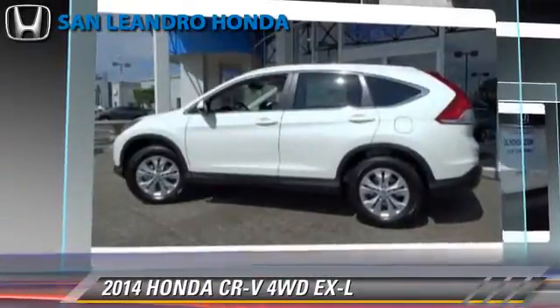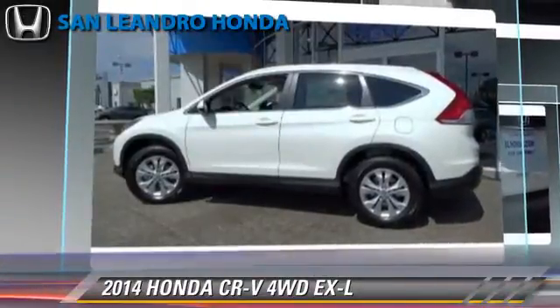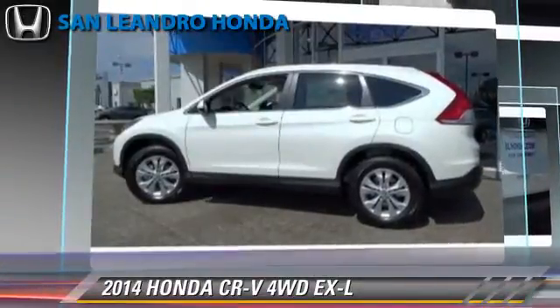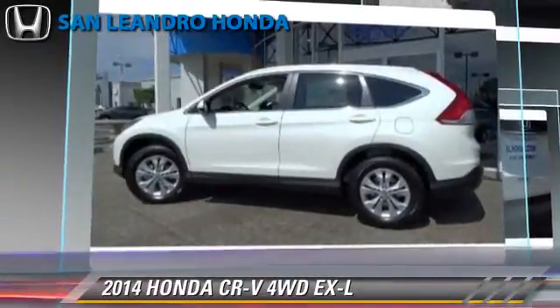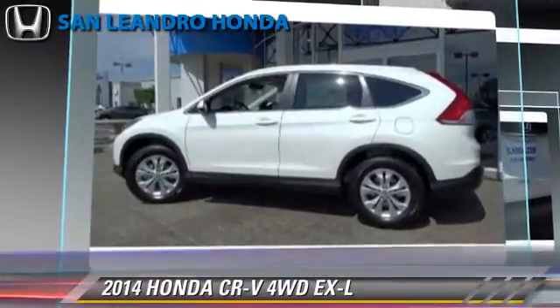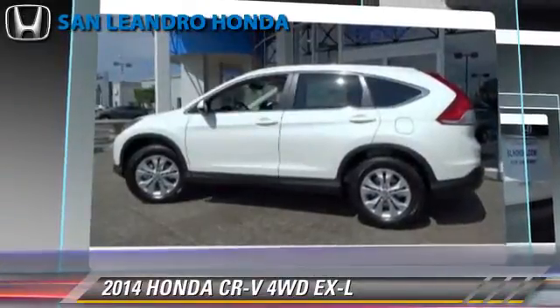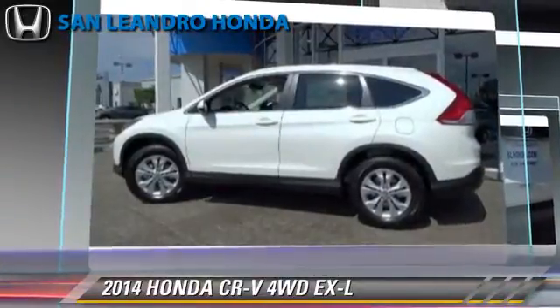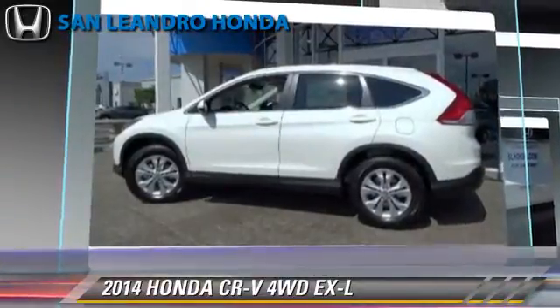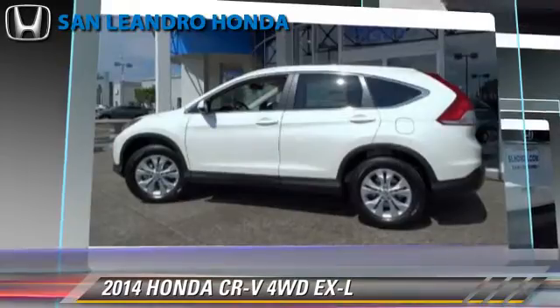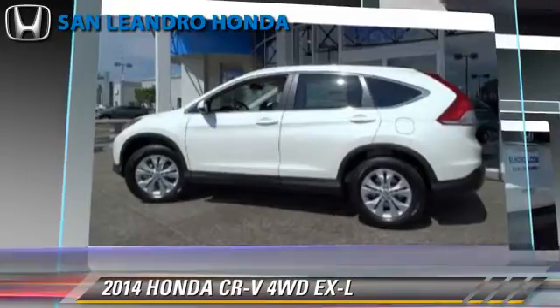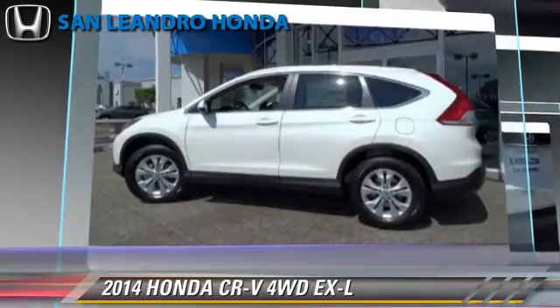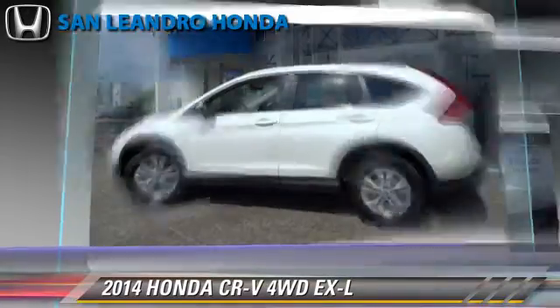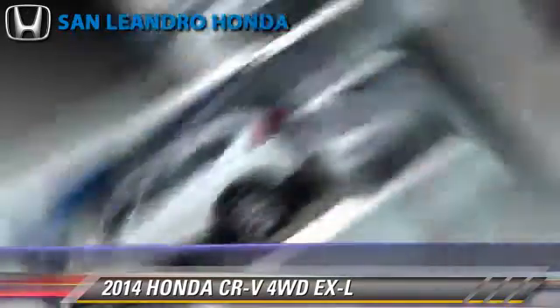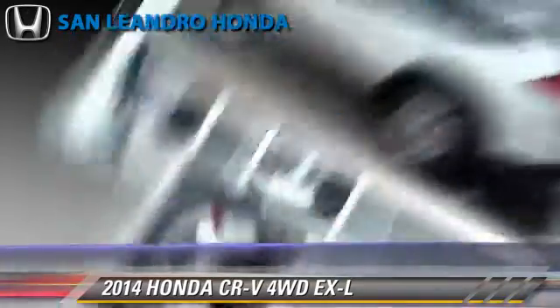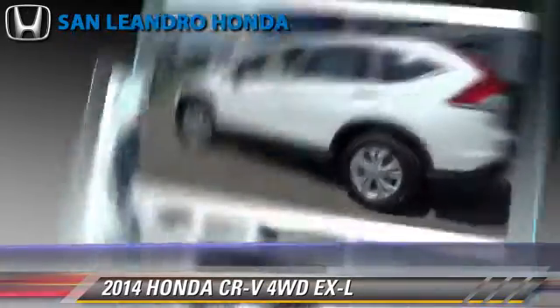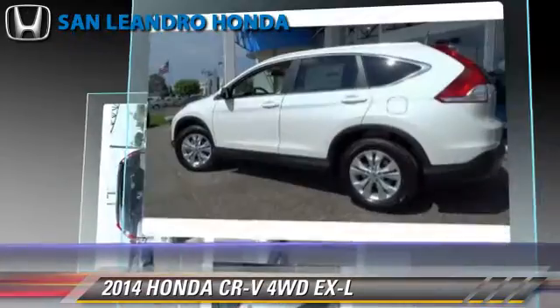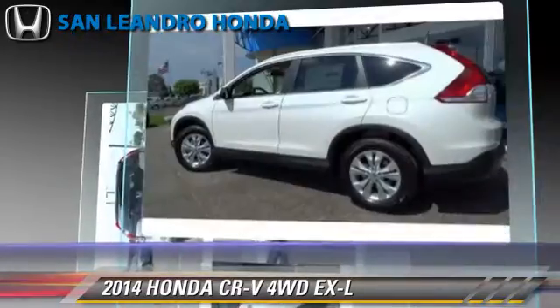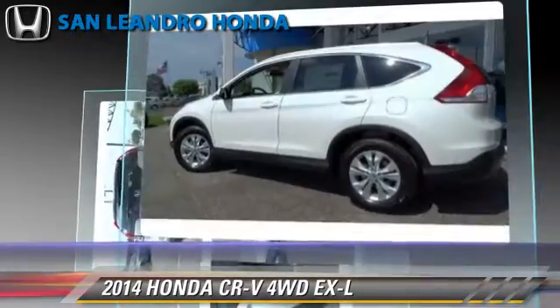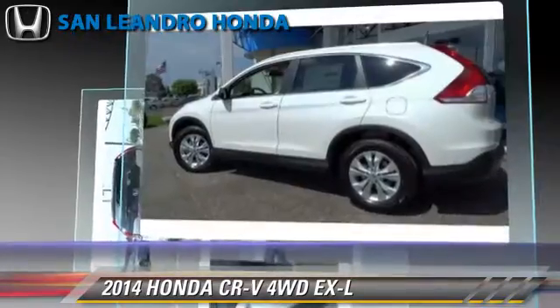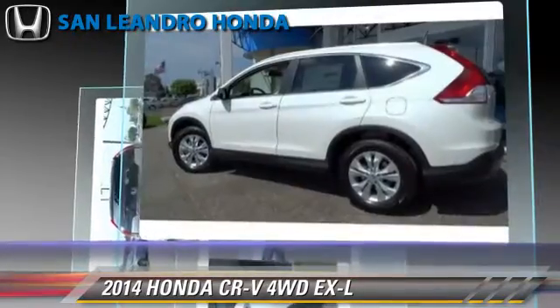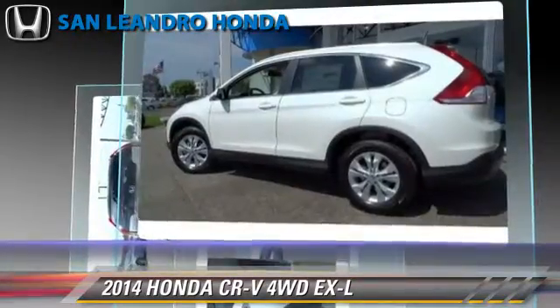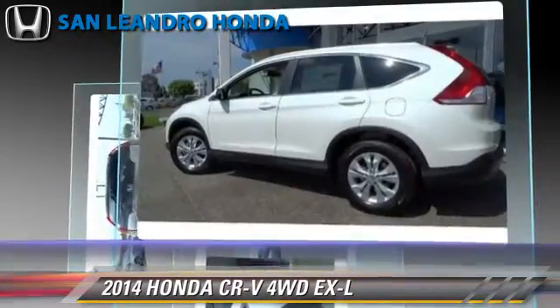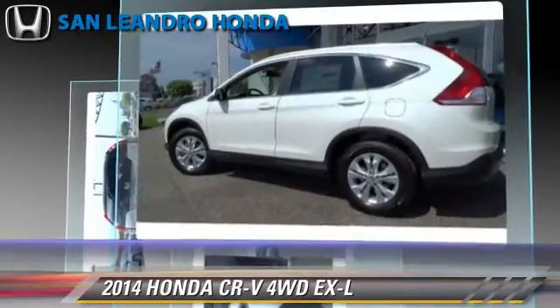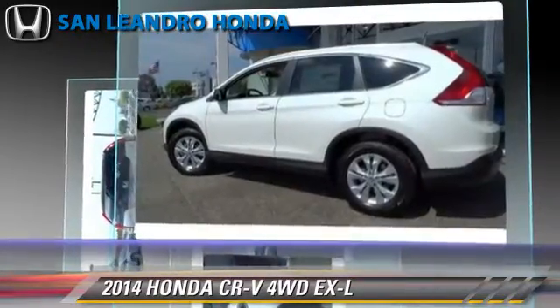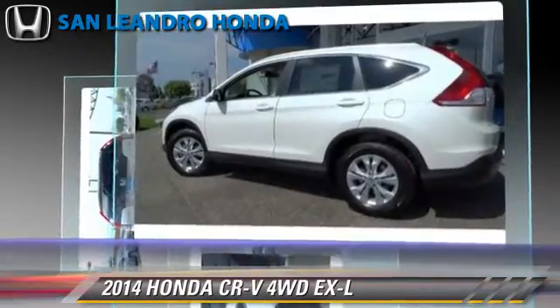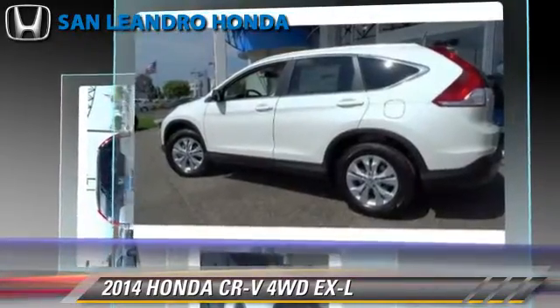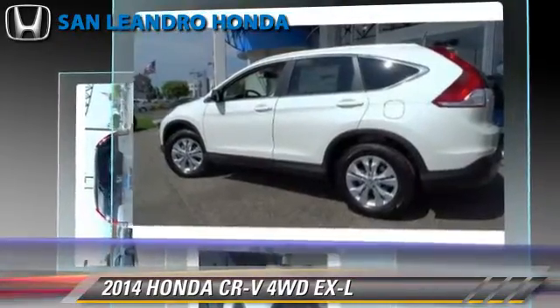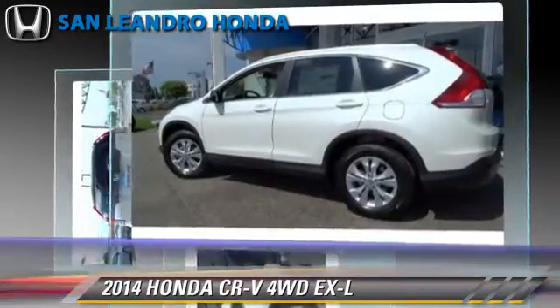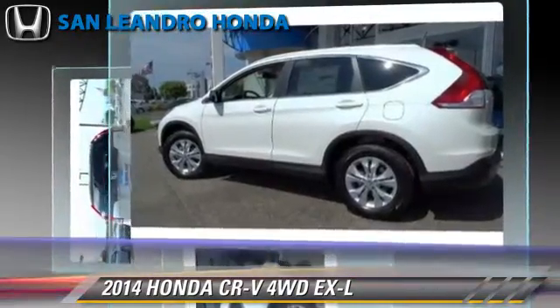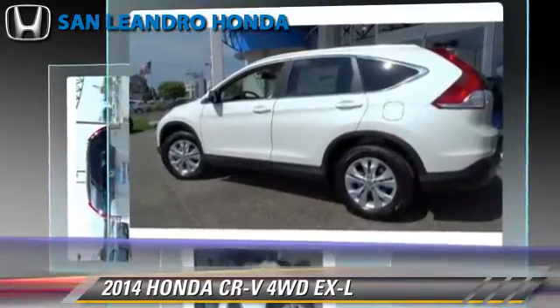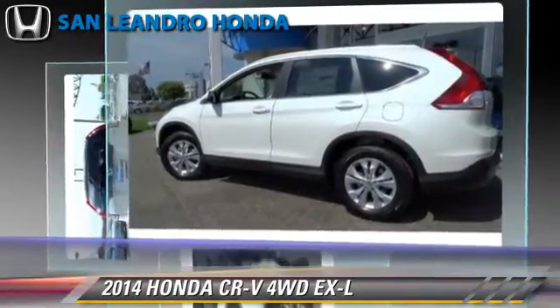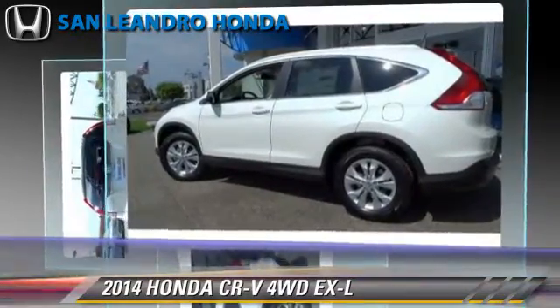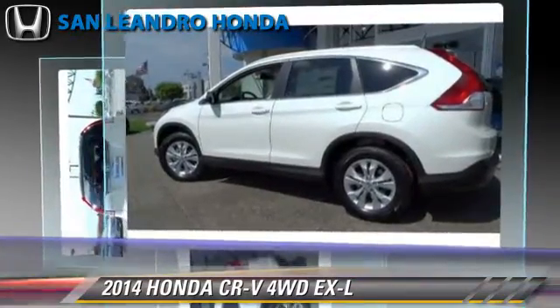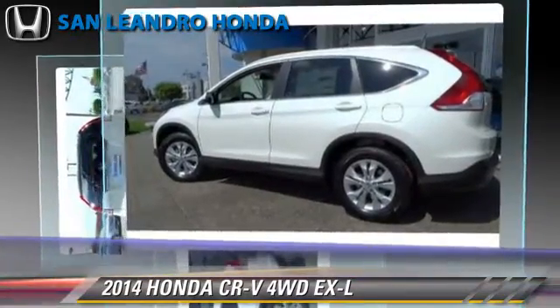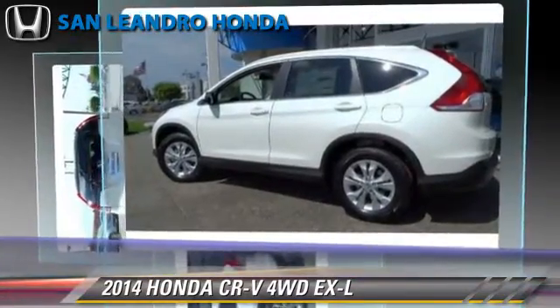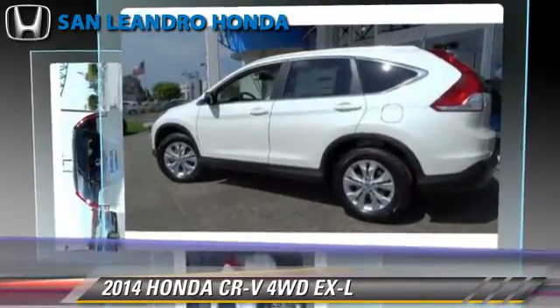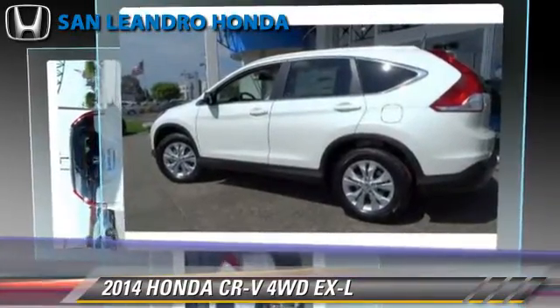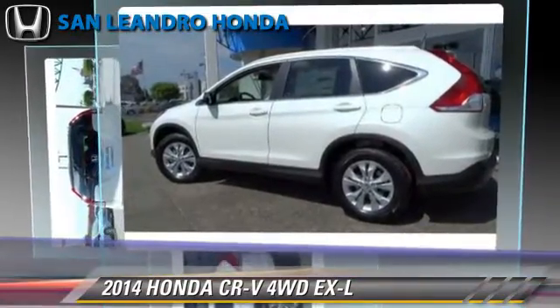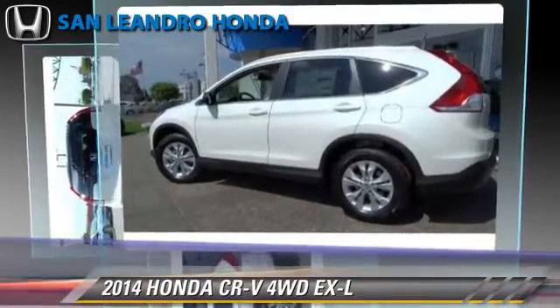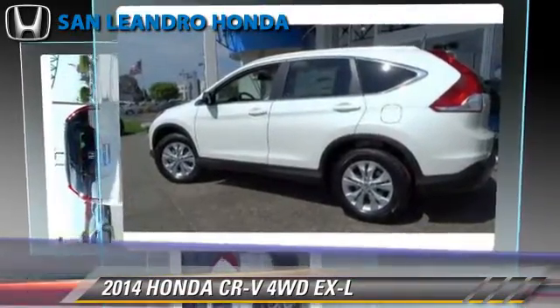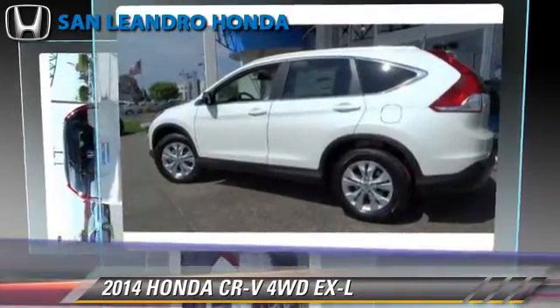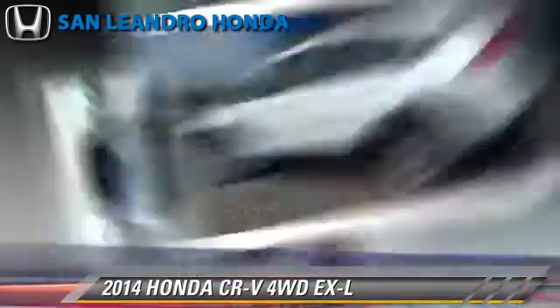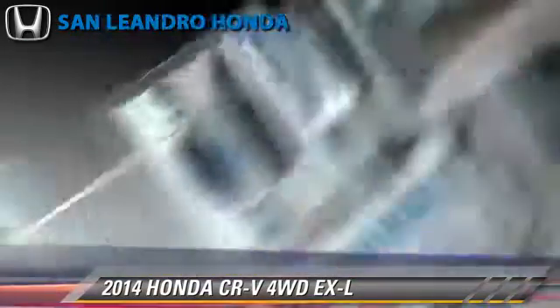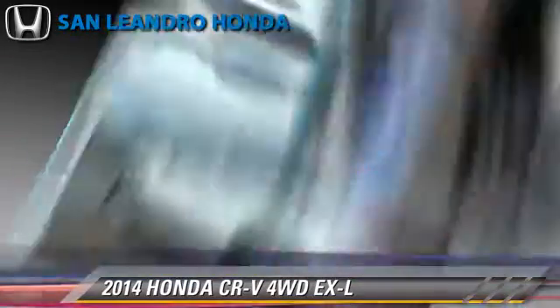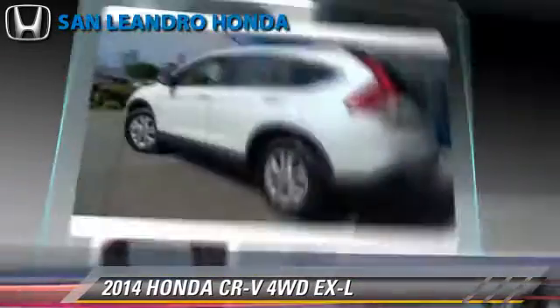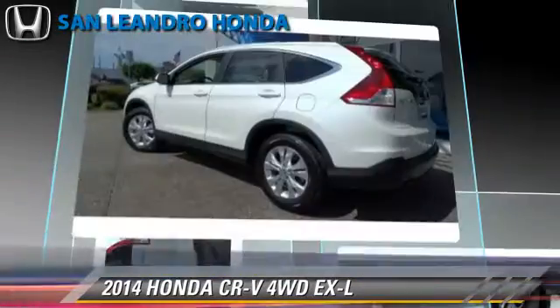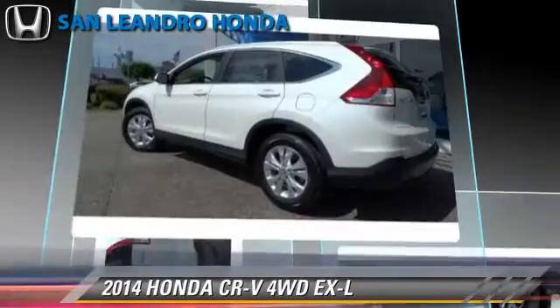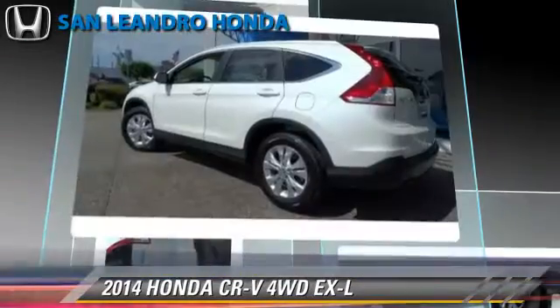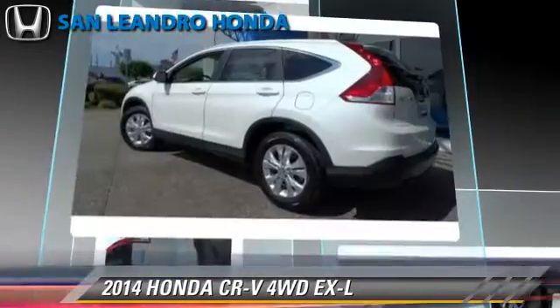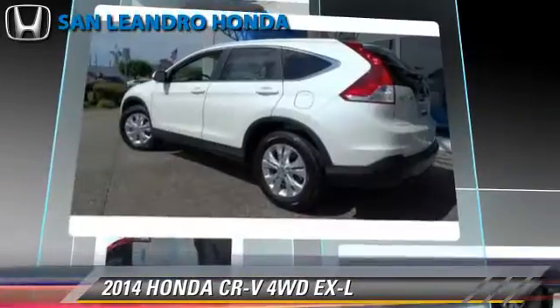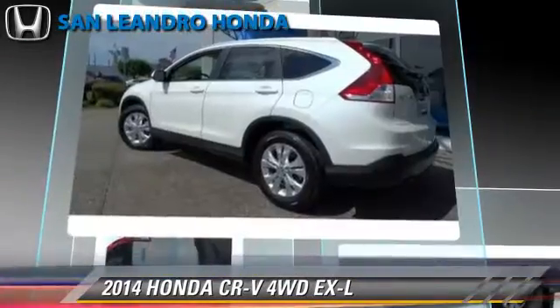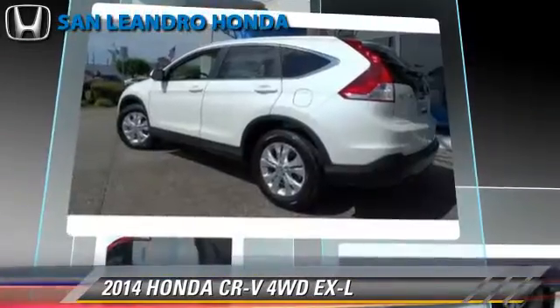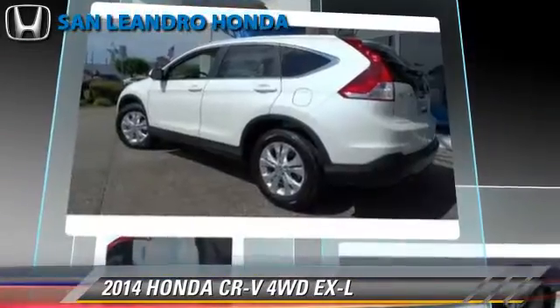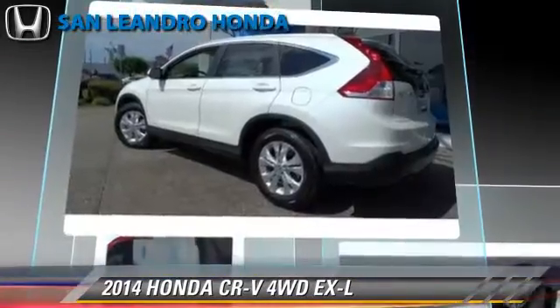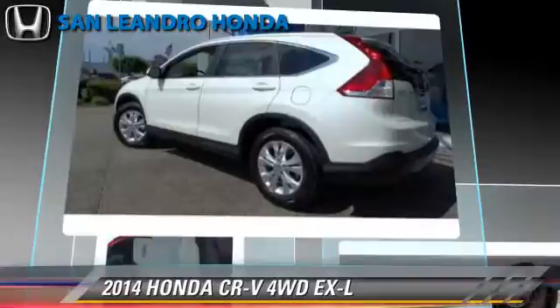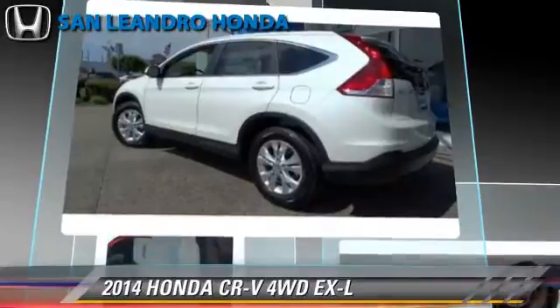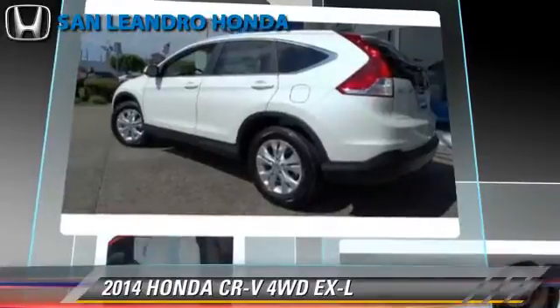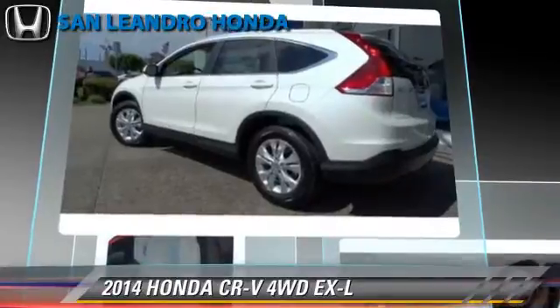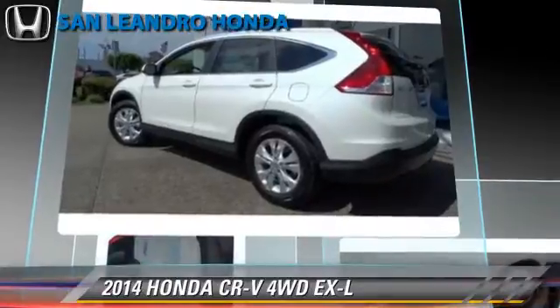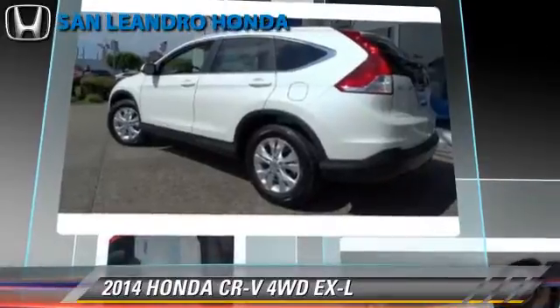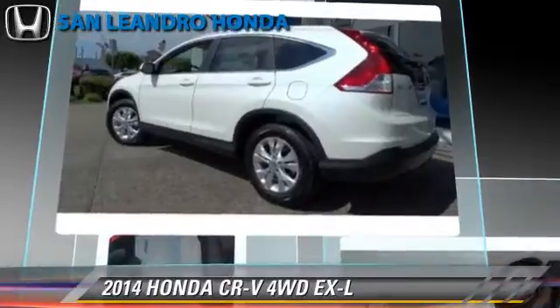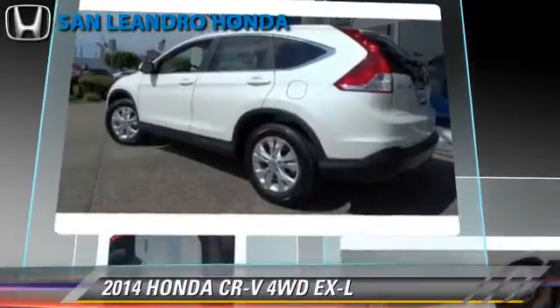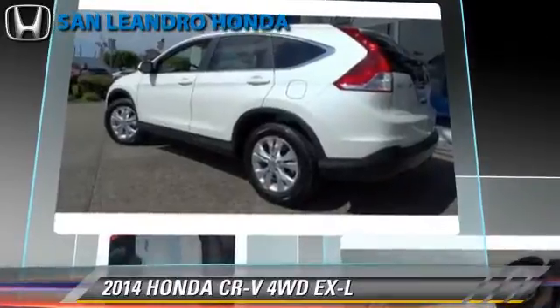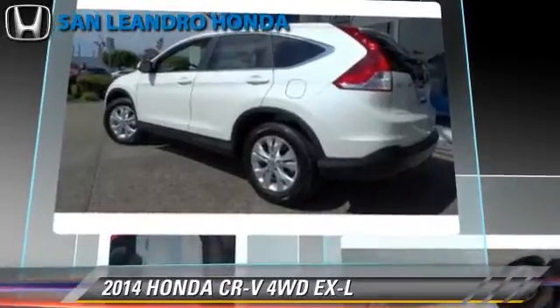This Honda features heated power mirrors, leather seats, and all-wheel drive.